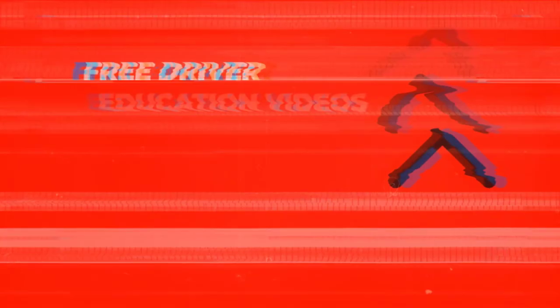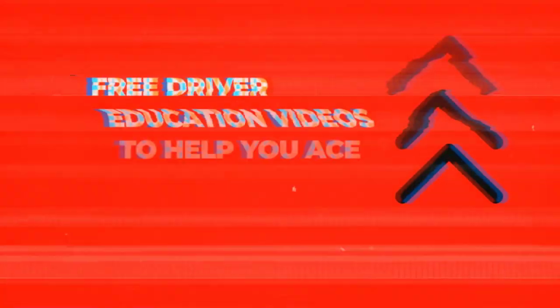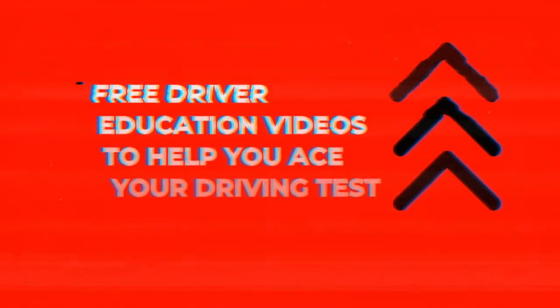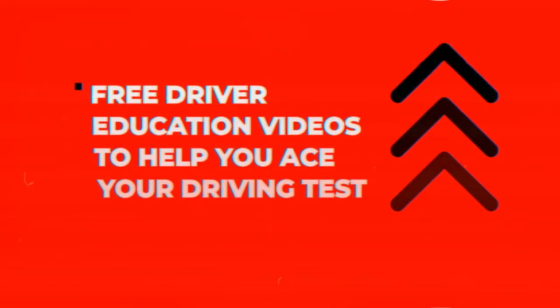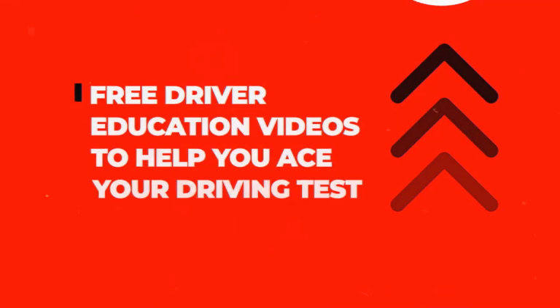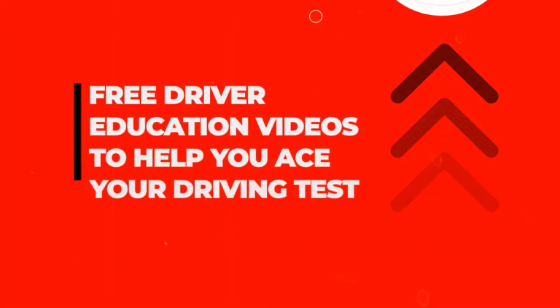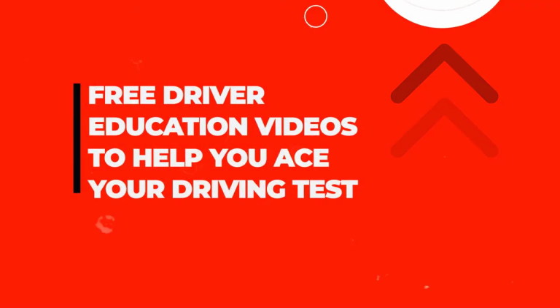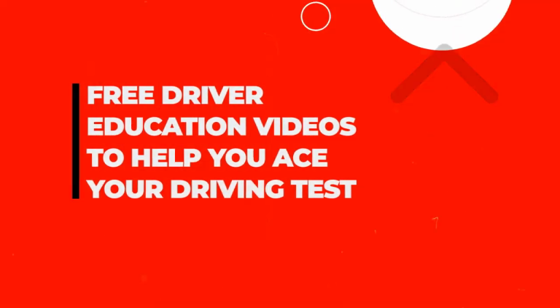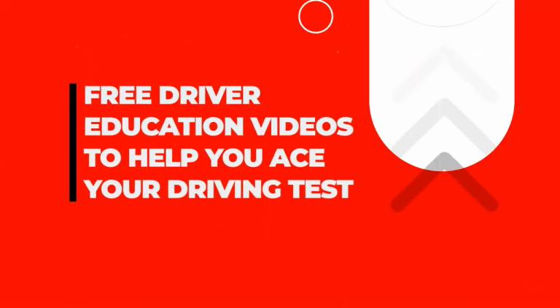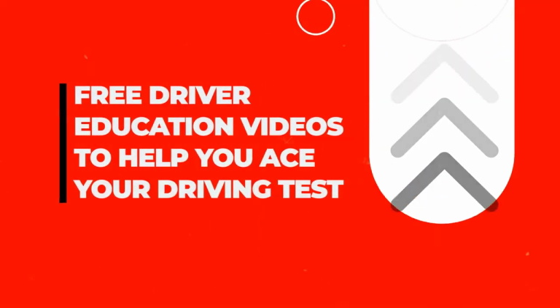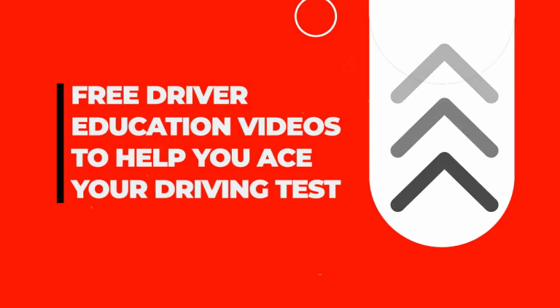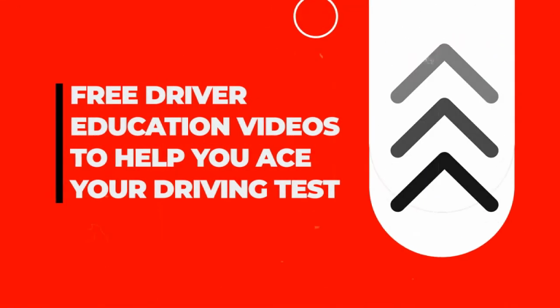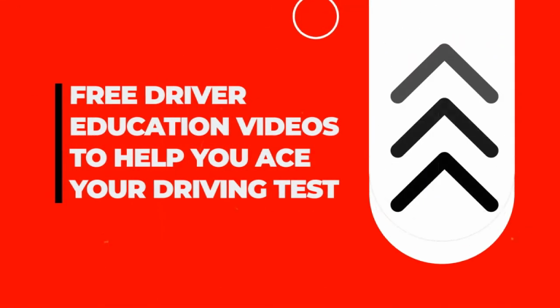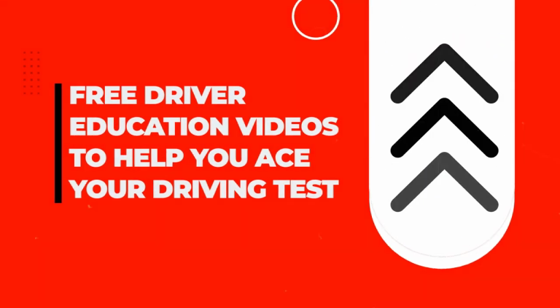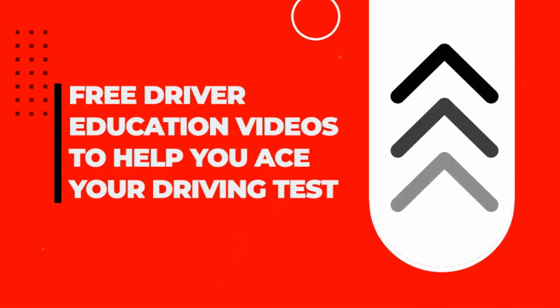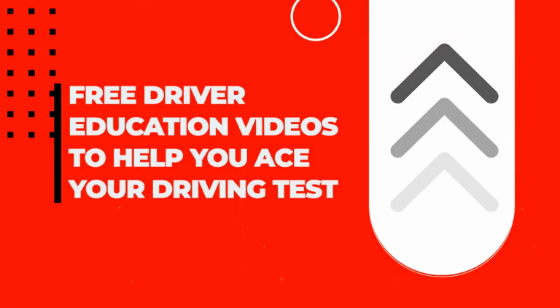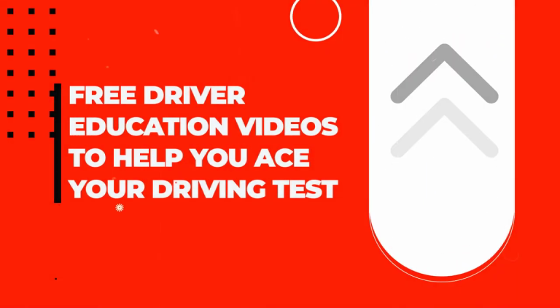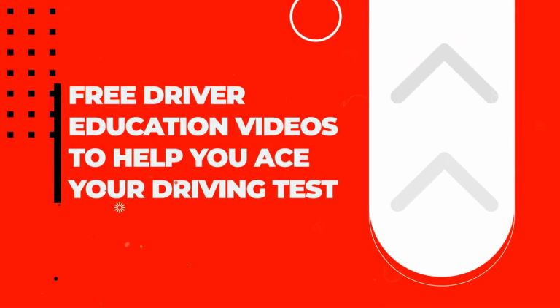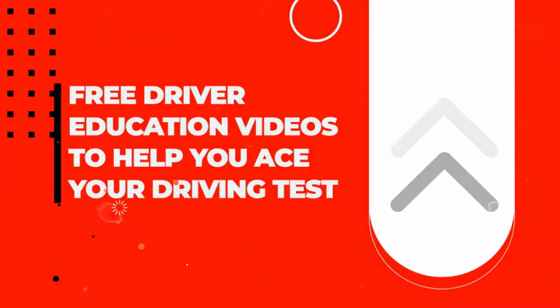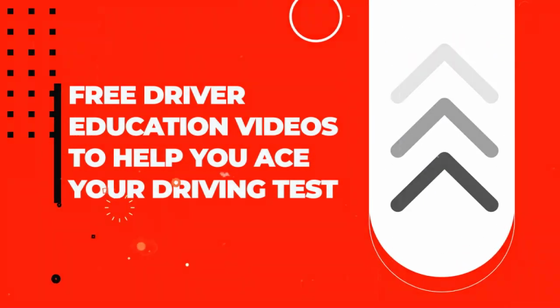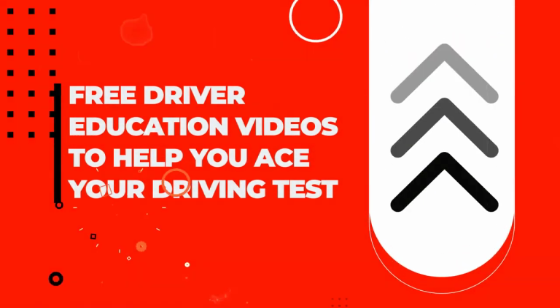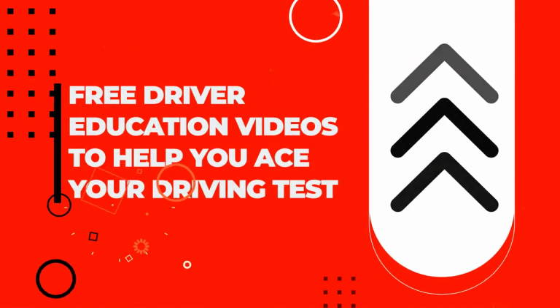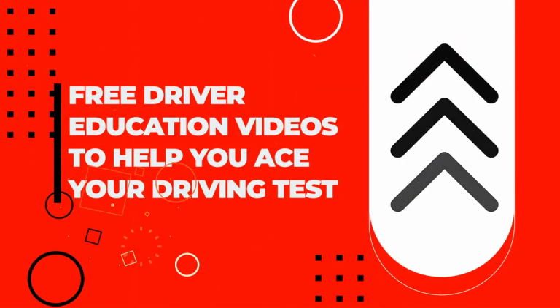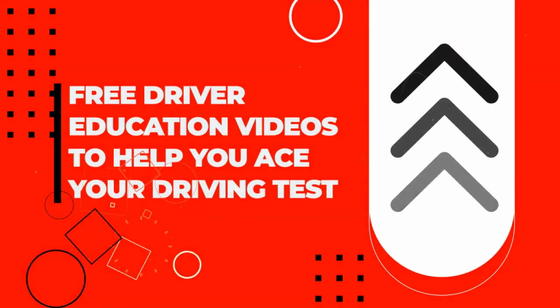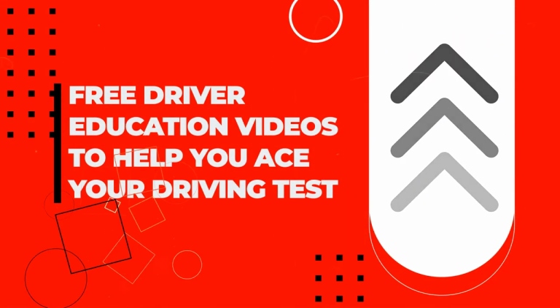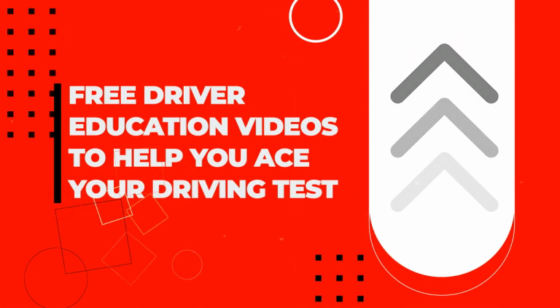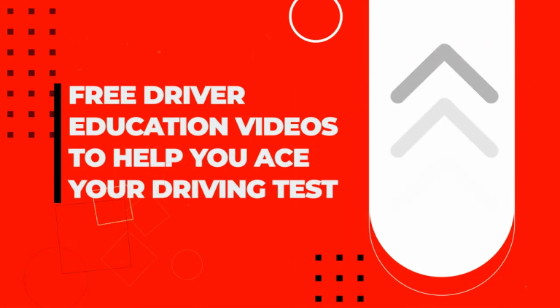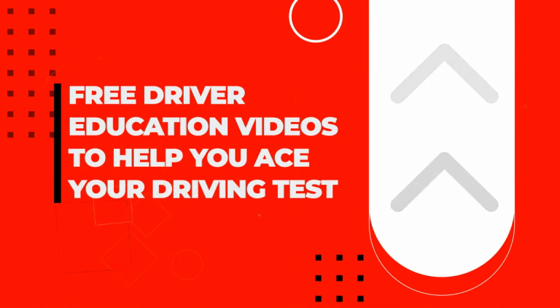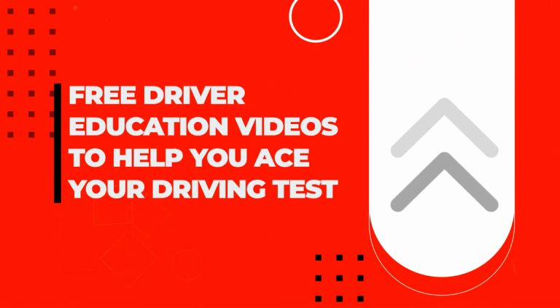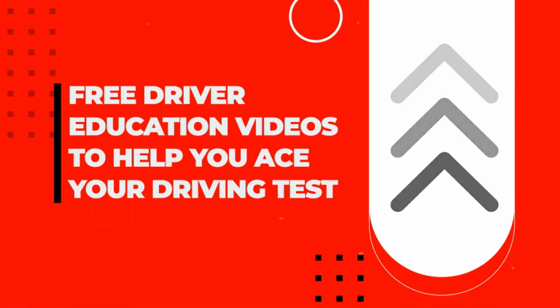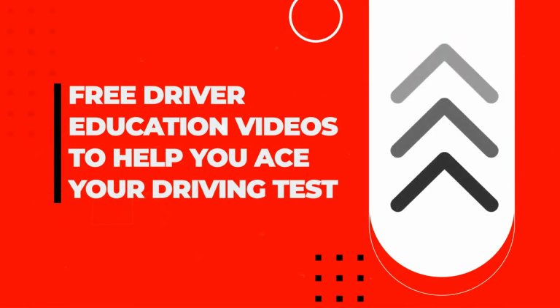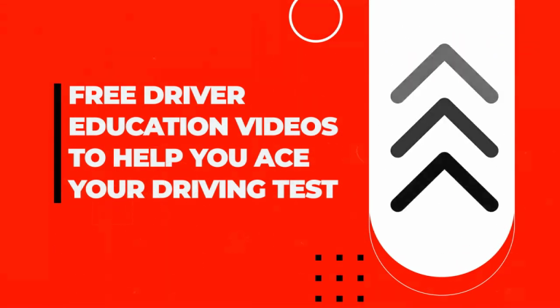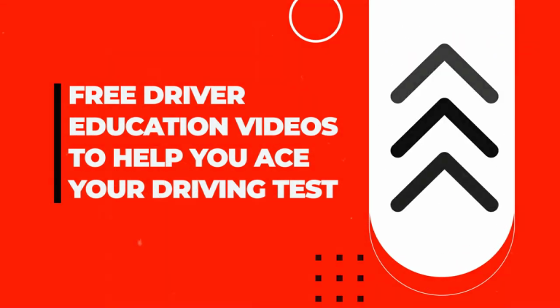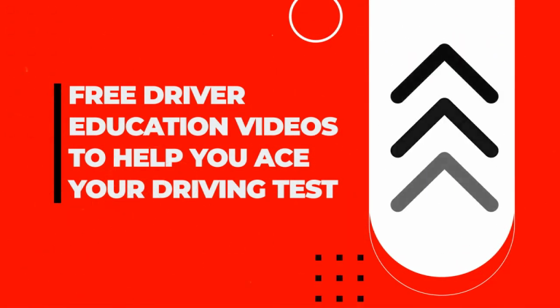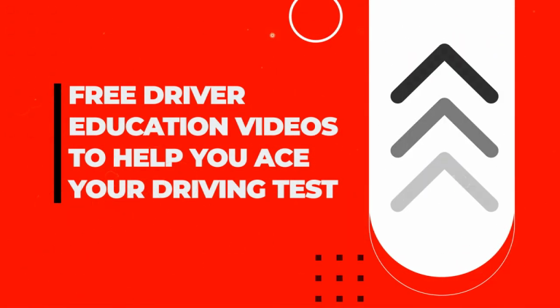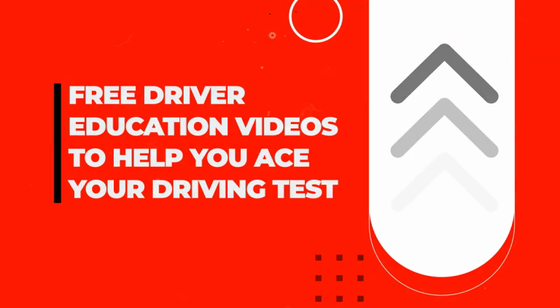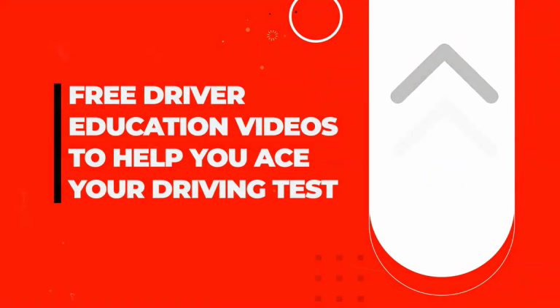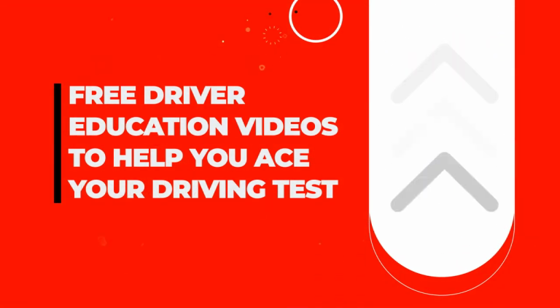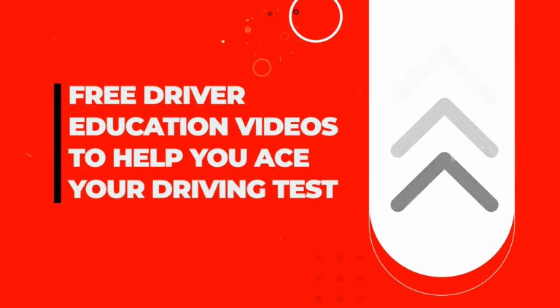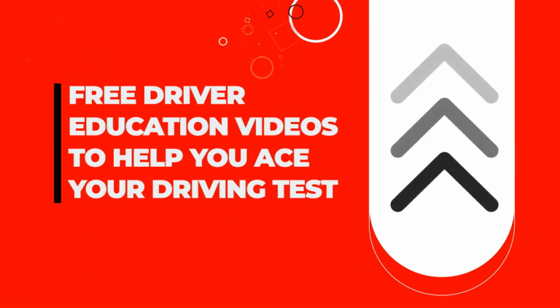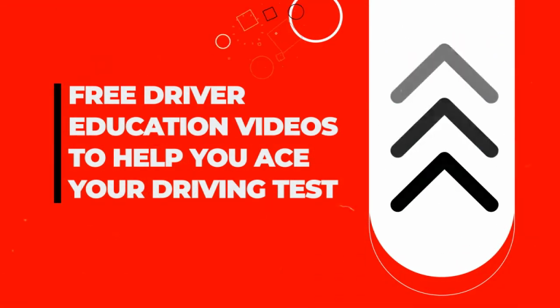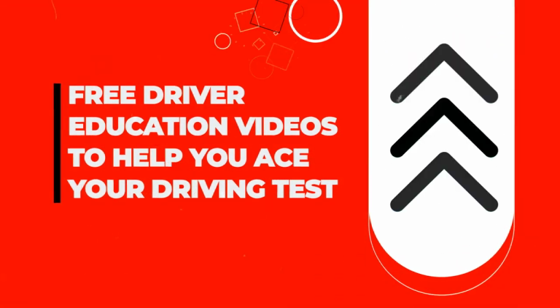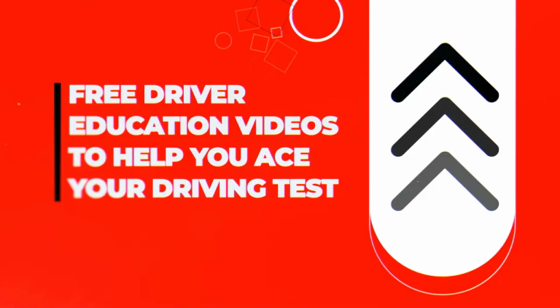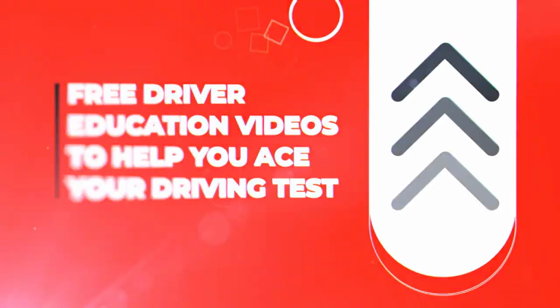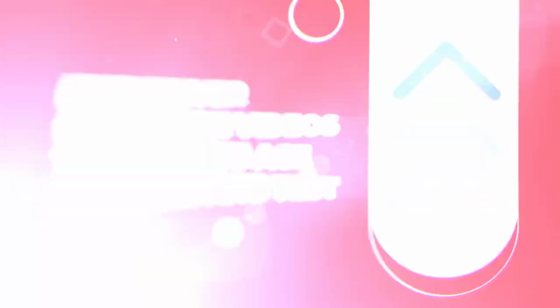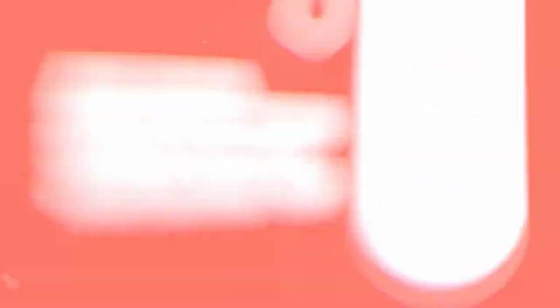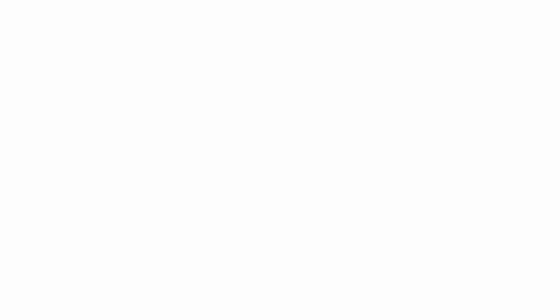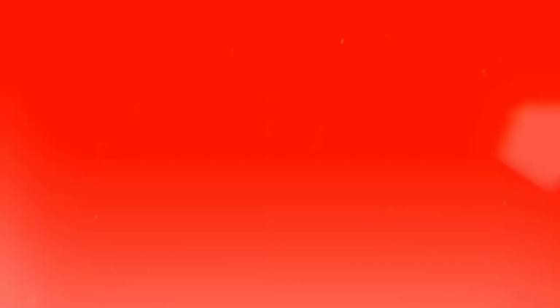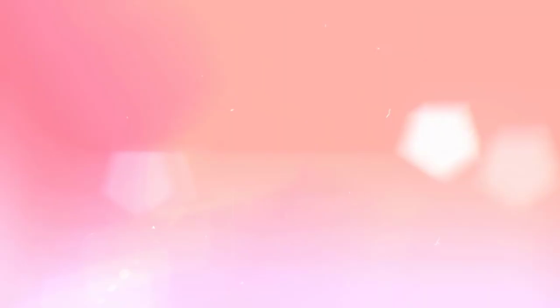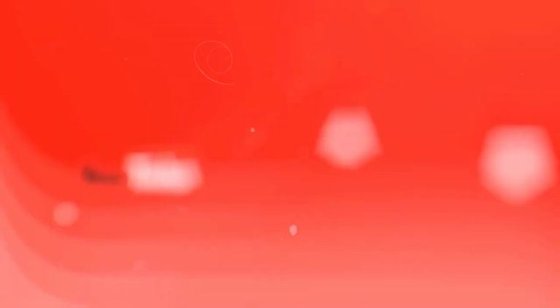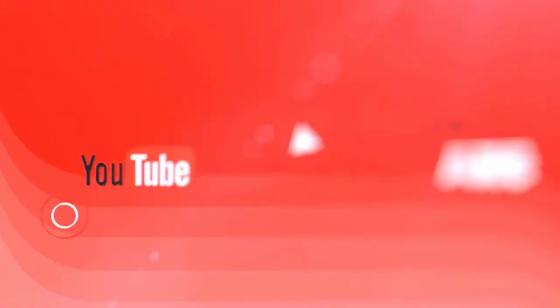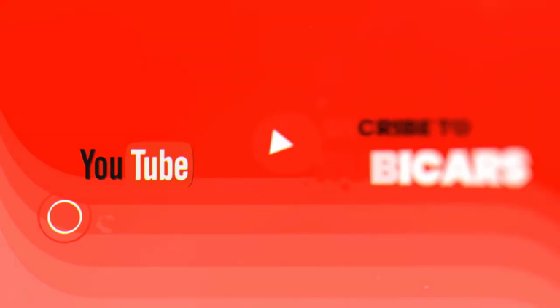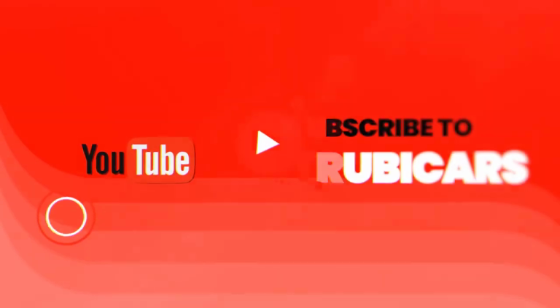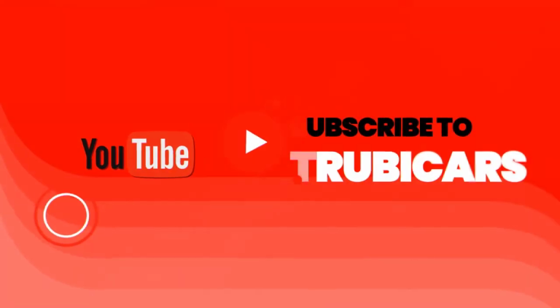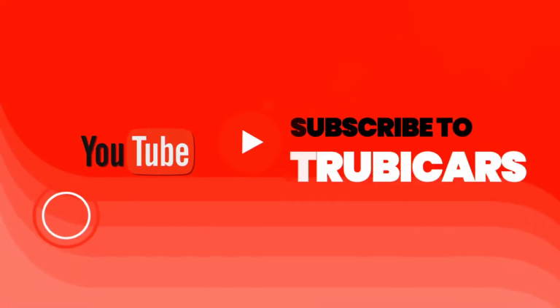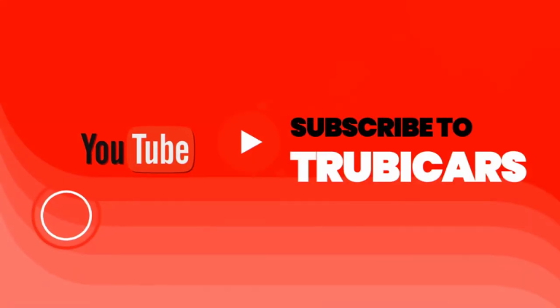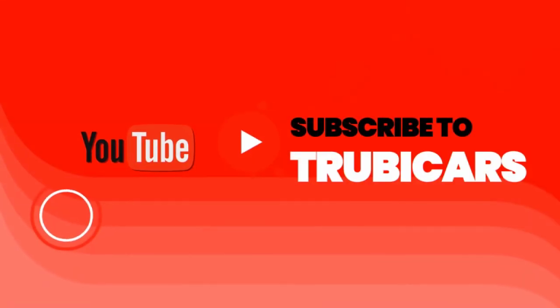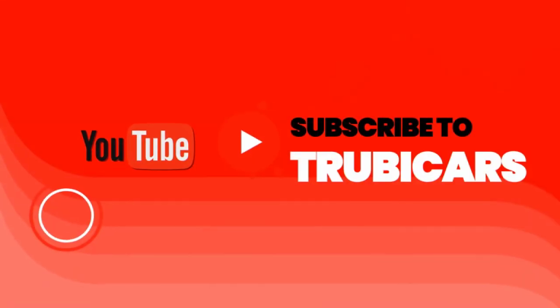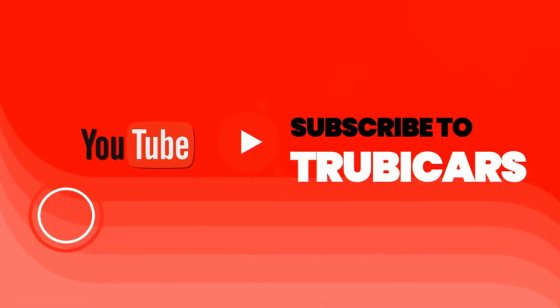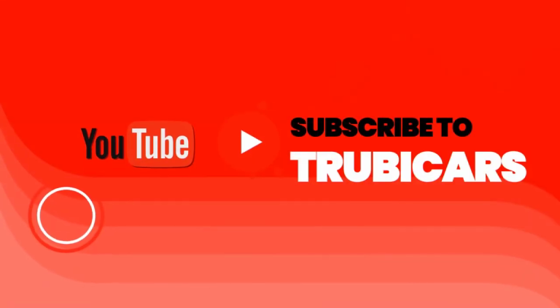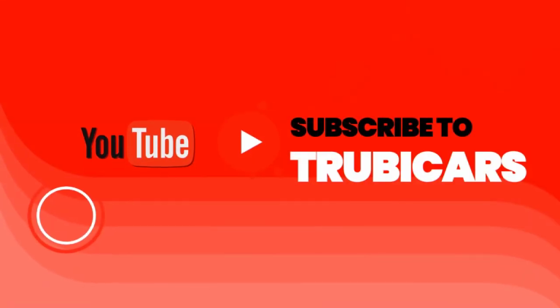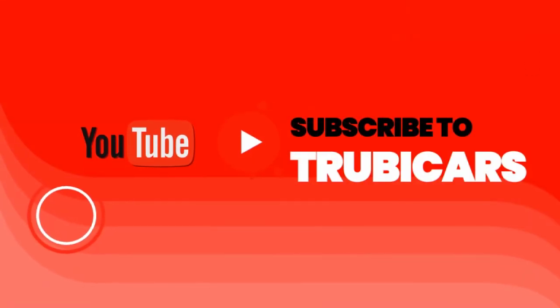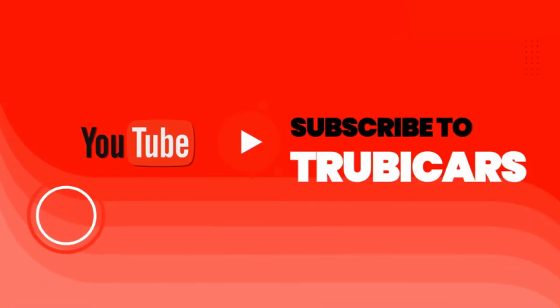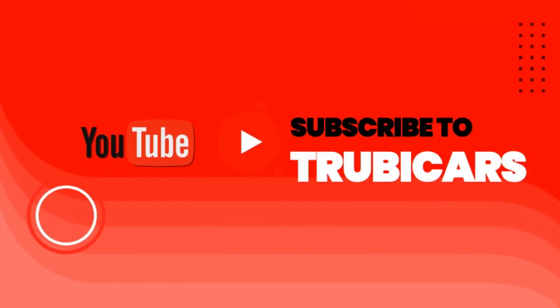Free driver education to help you ace your driving test. Truby Cars.